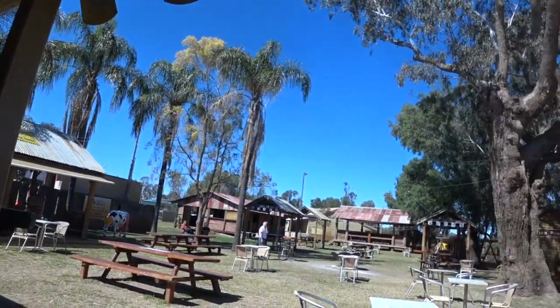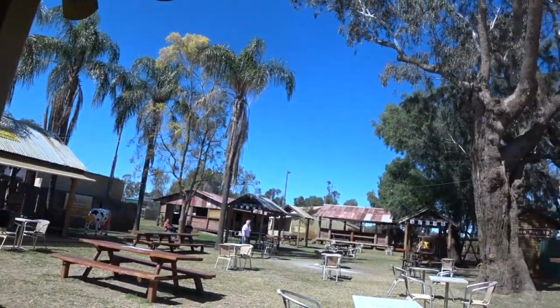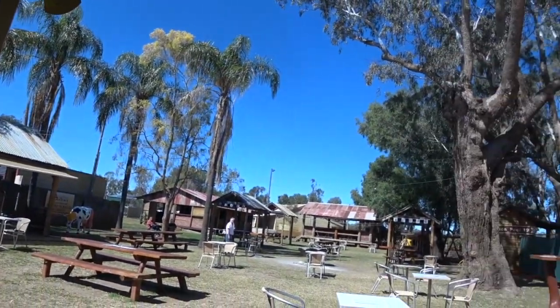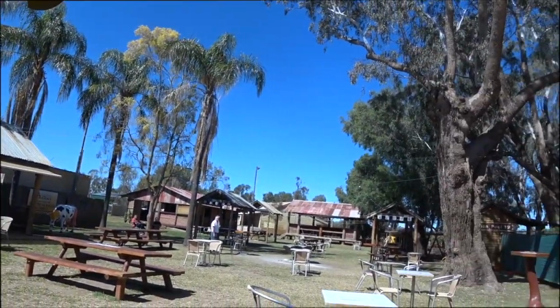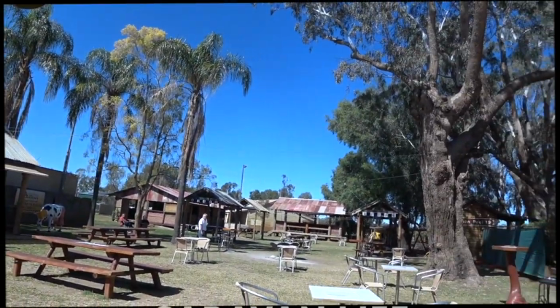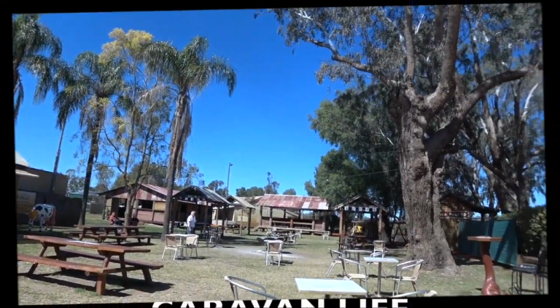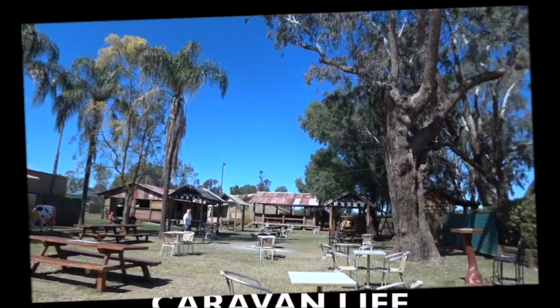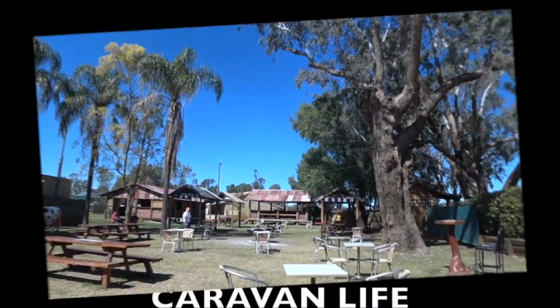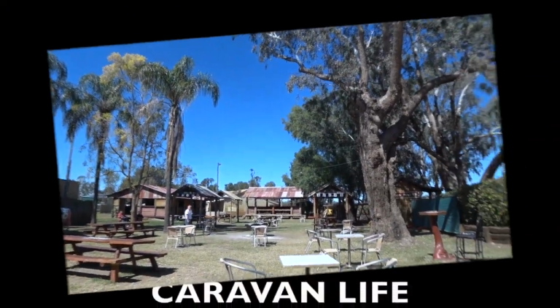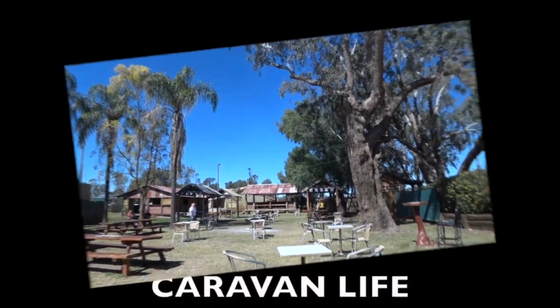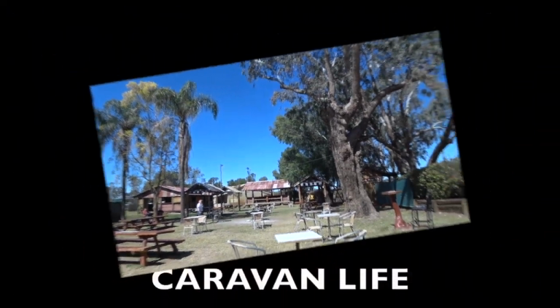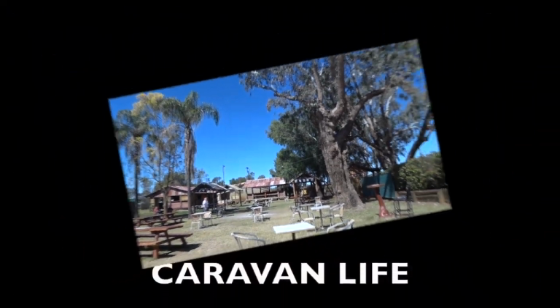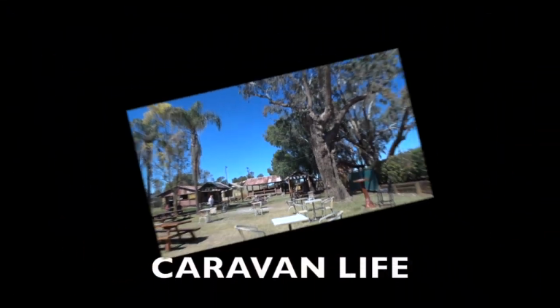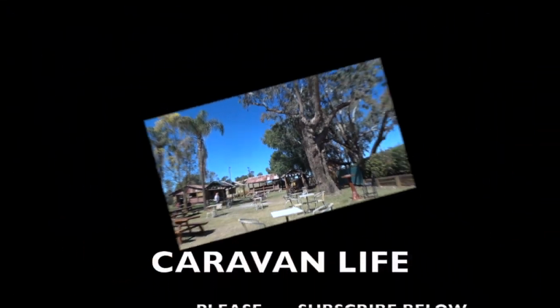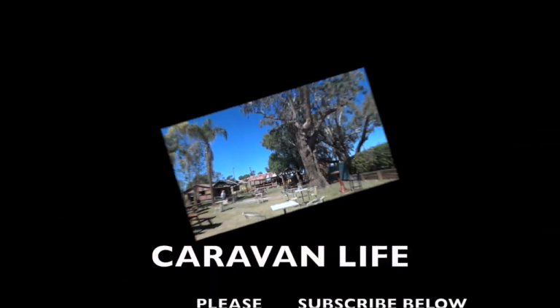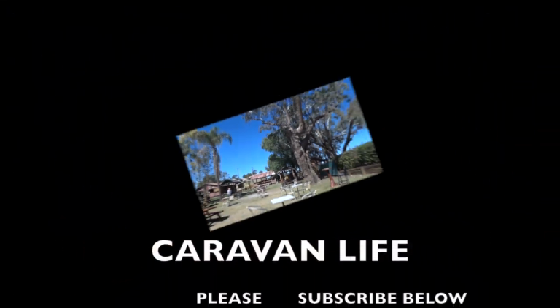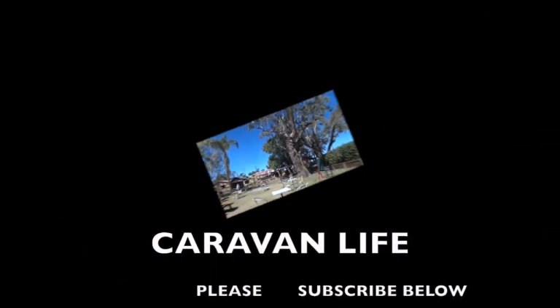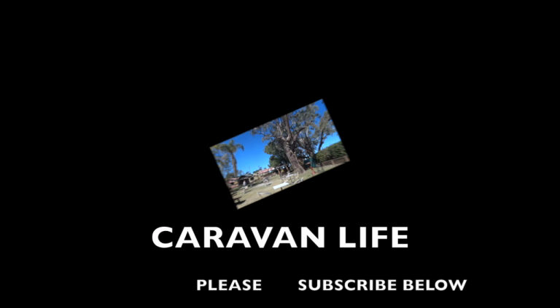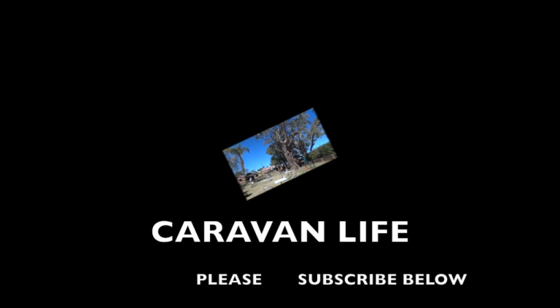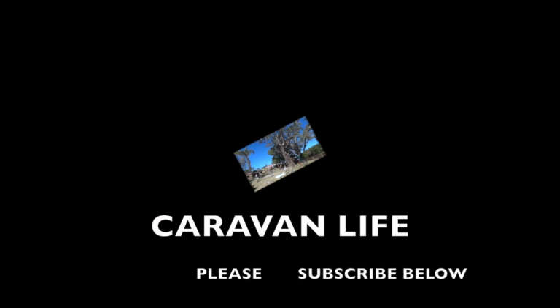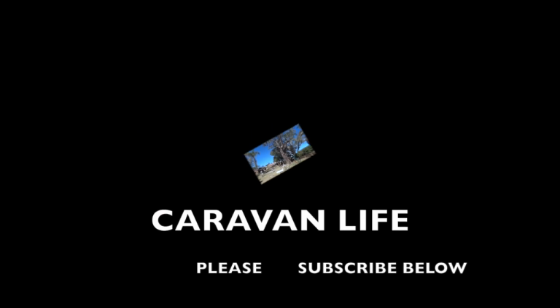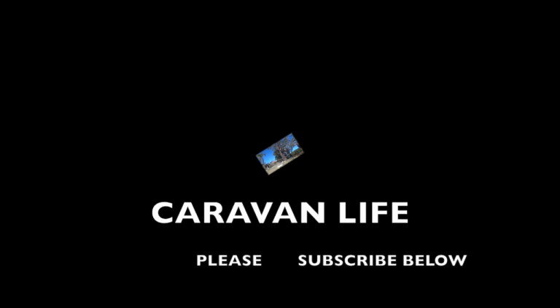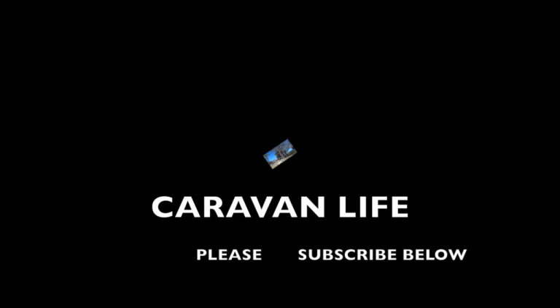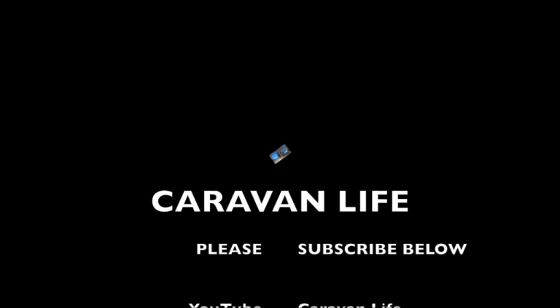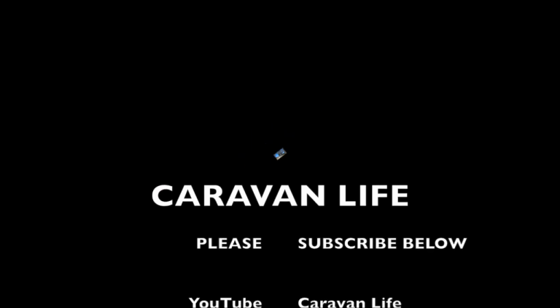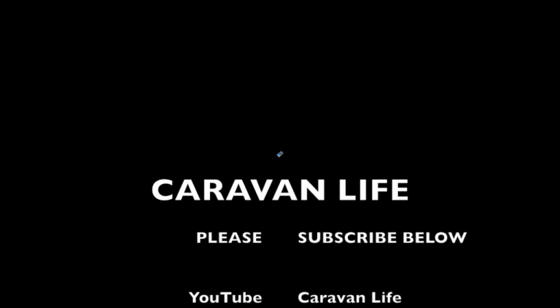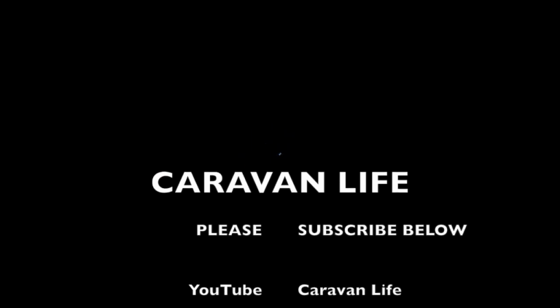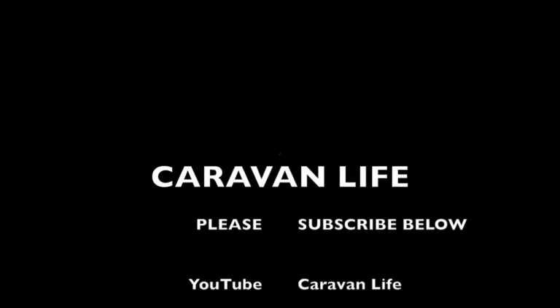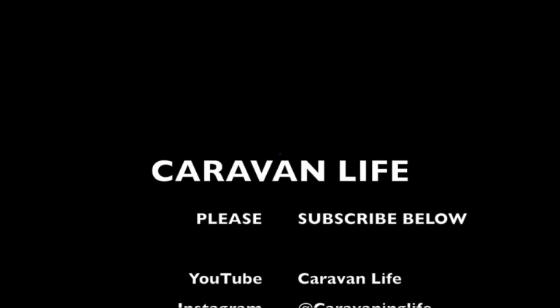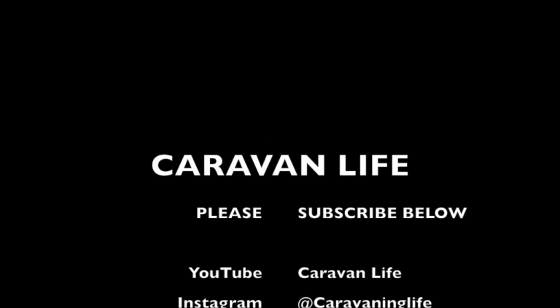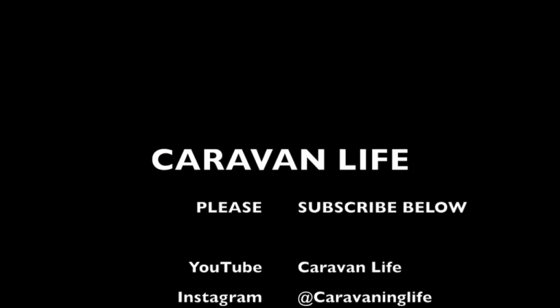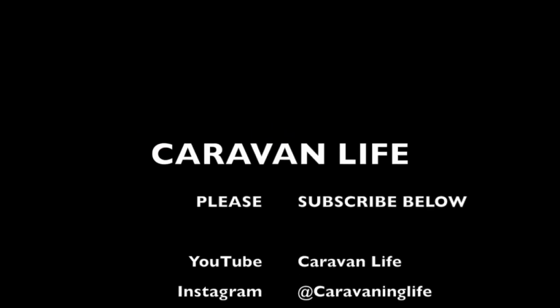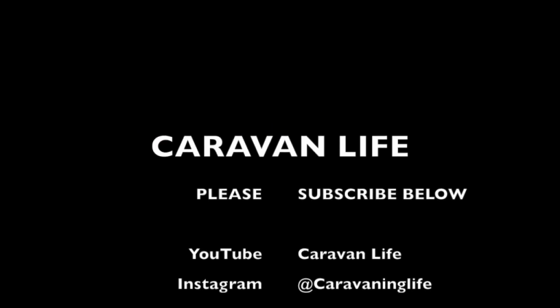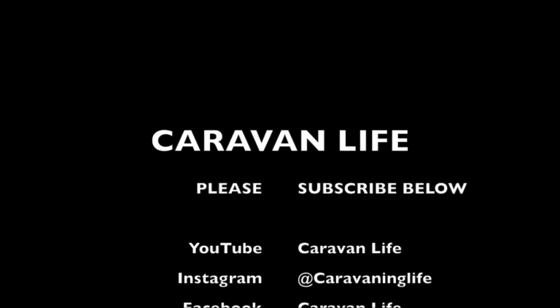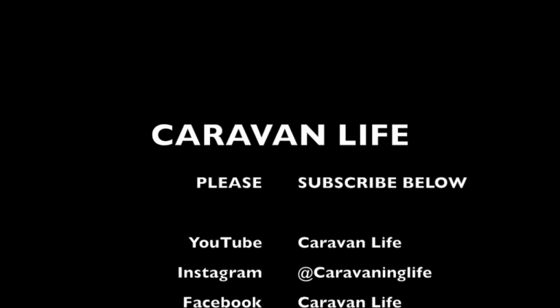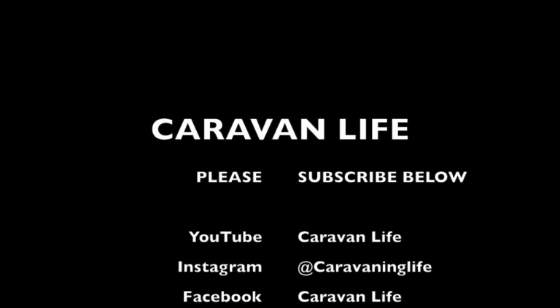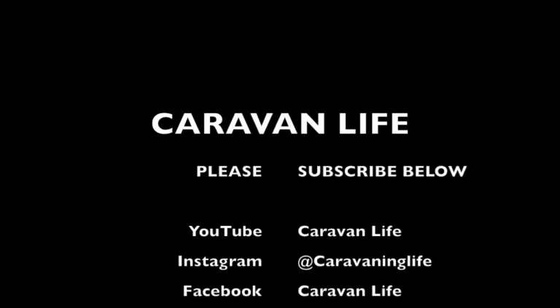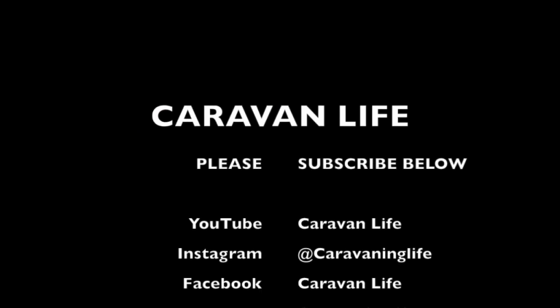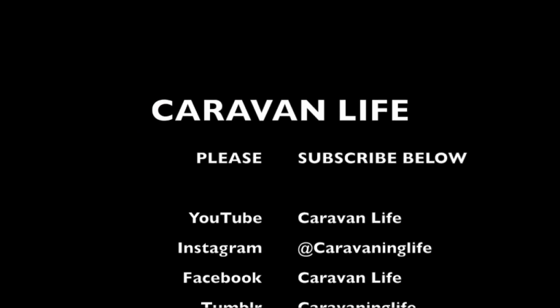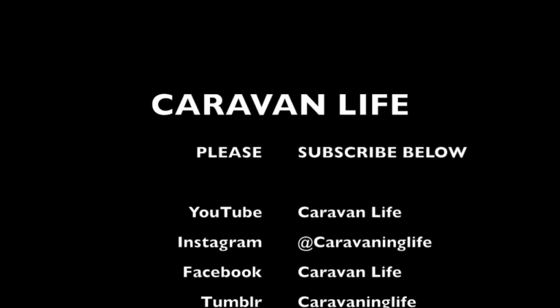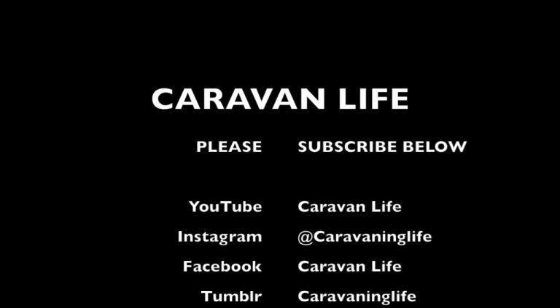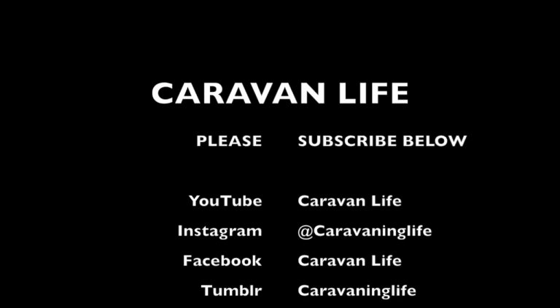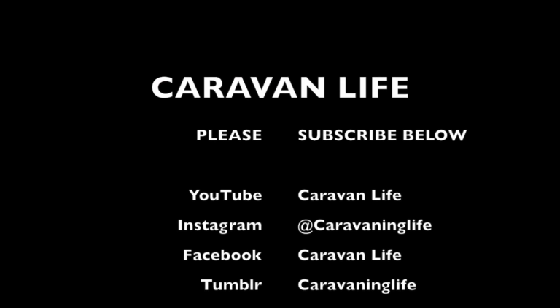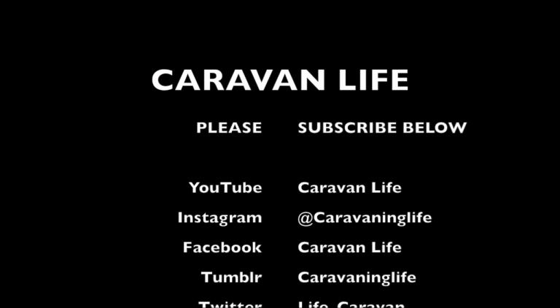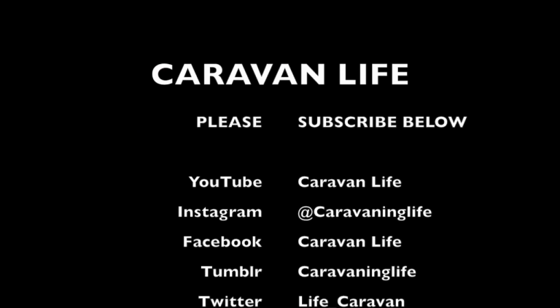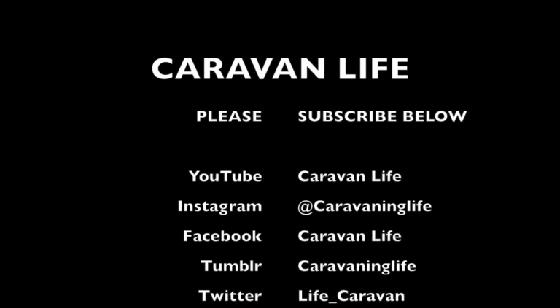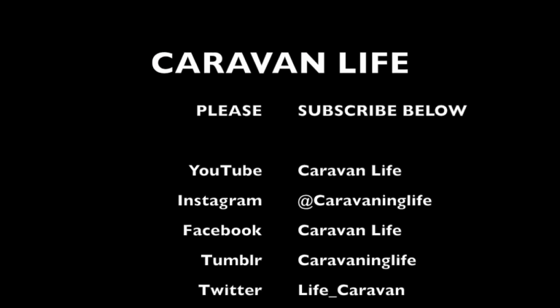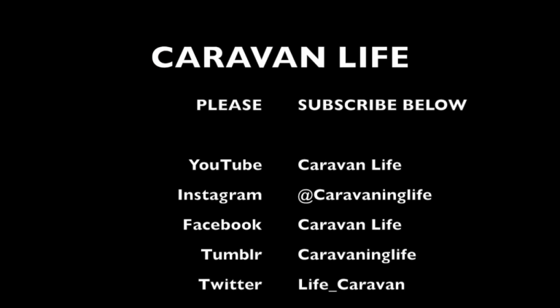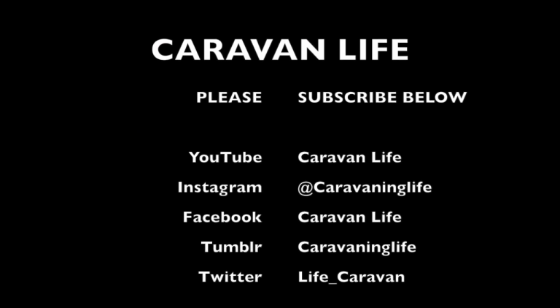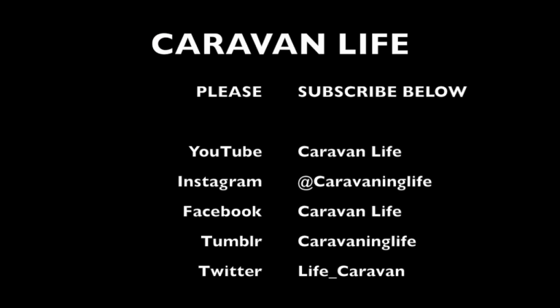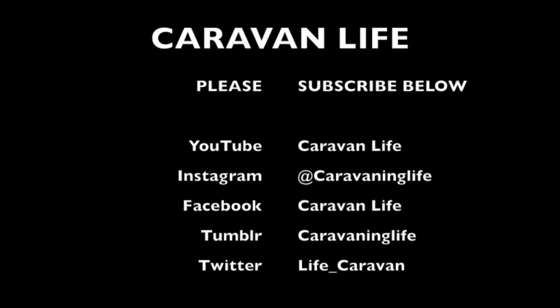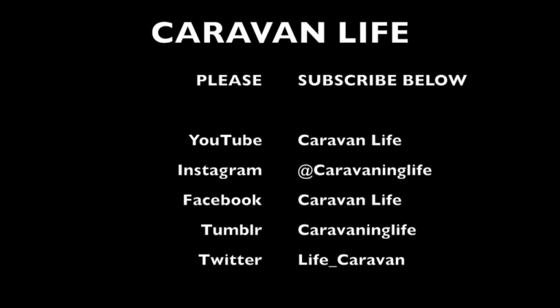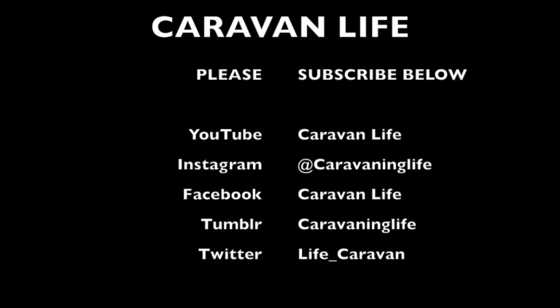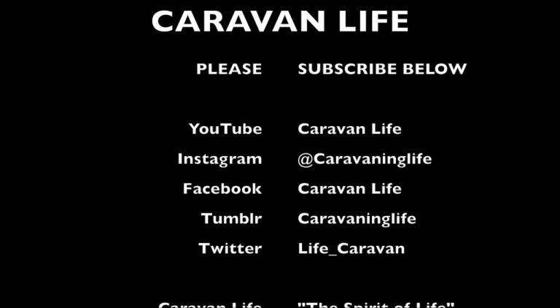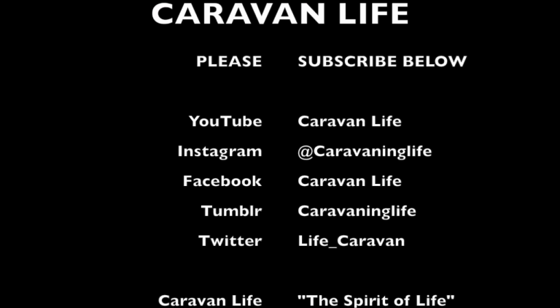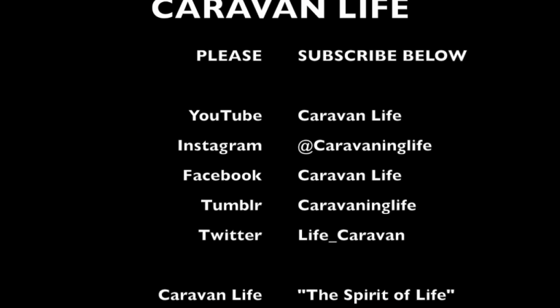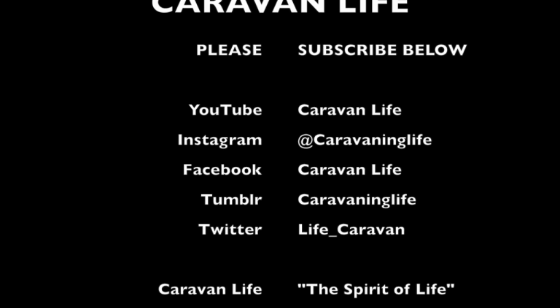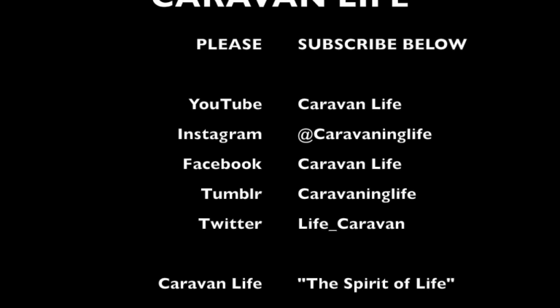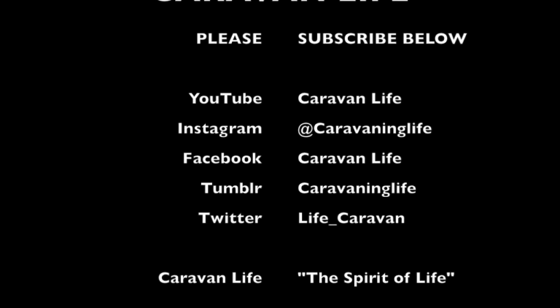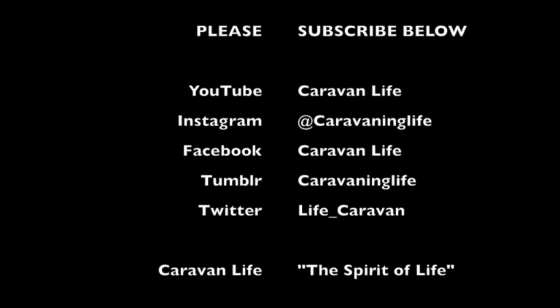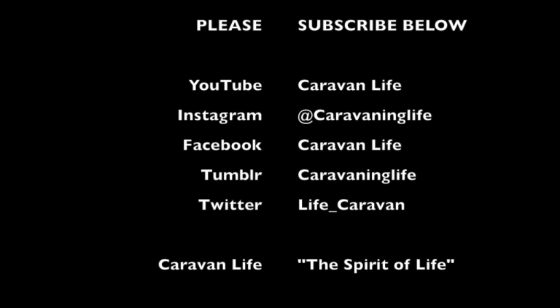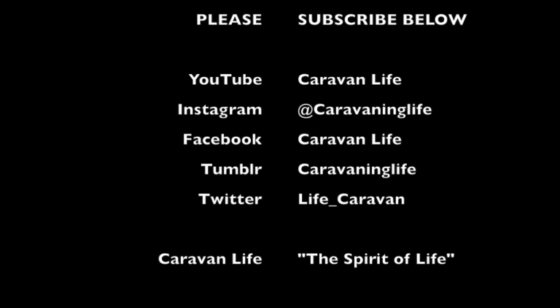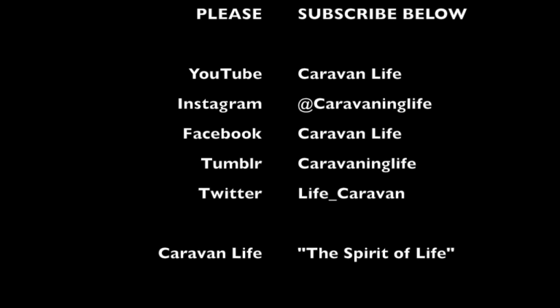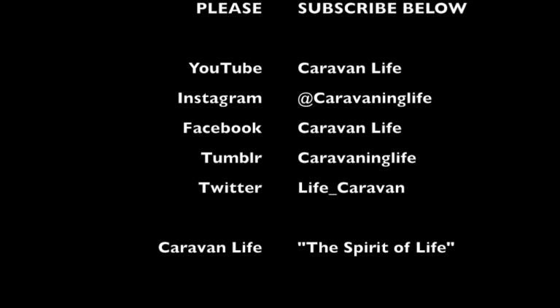Make sure you stop. Thanks for watching — please subscribe below because that really helps us. Have a lovely day, thank you.